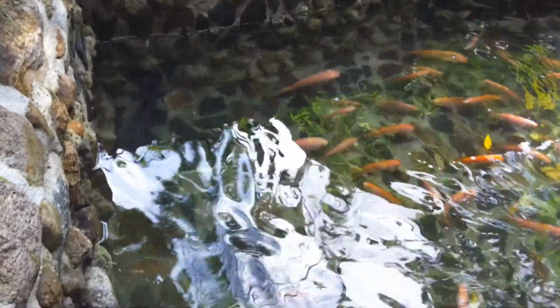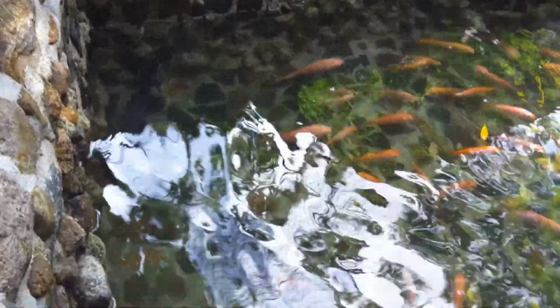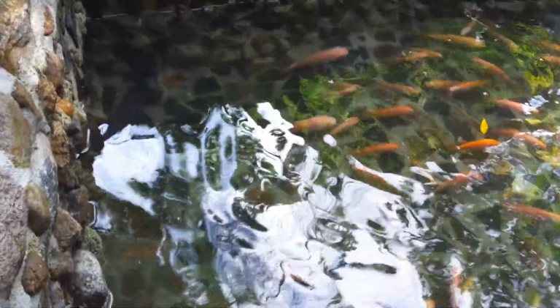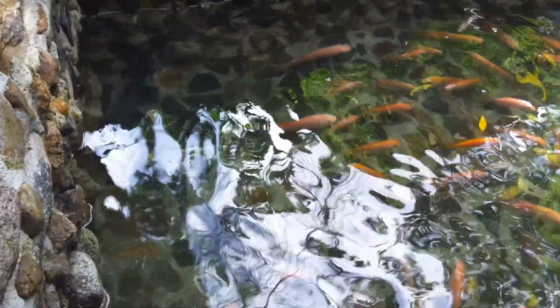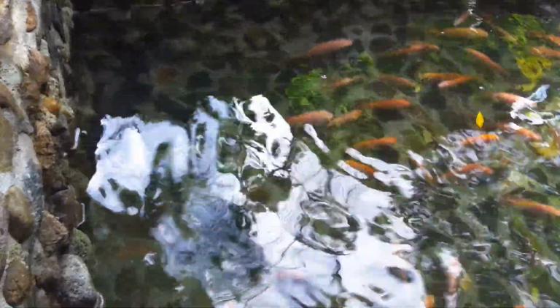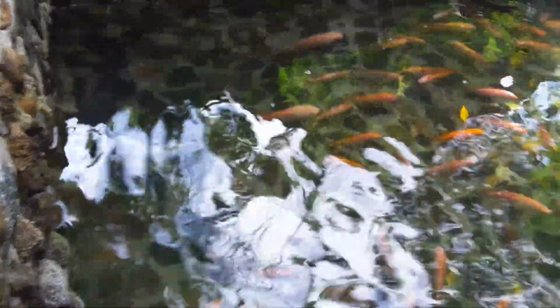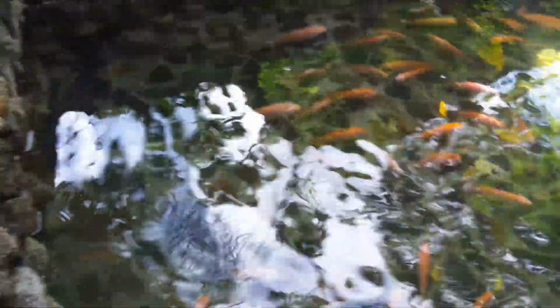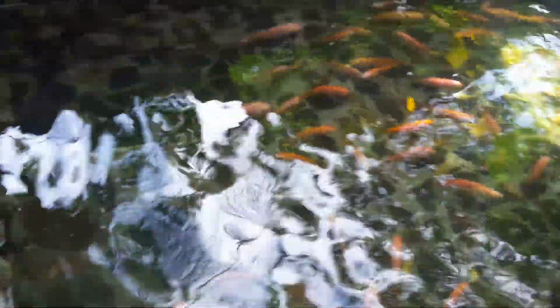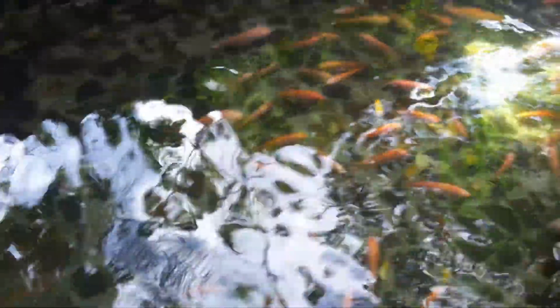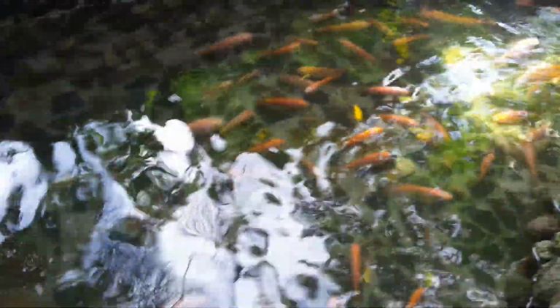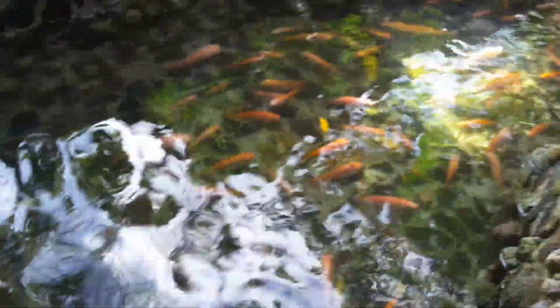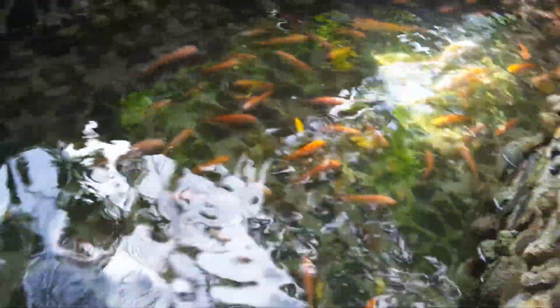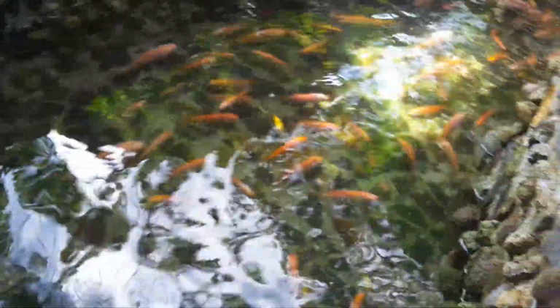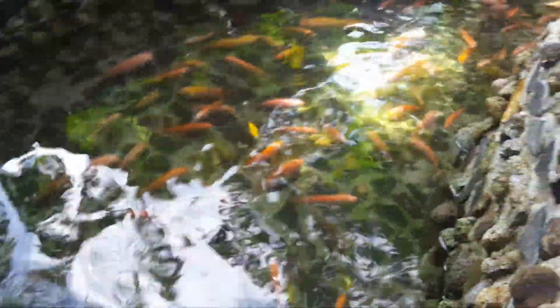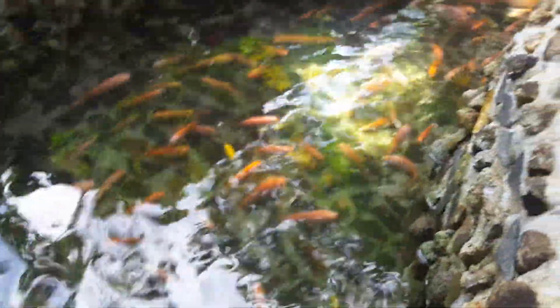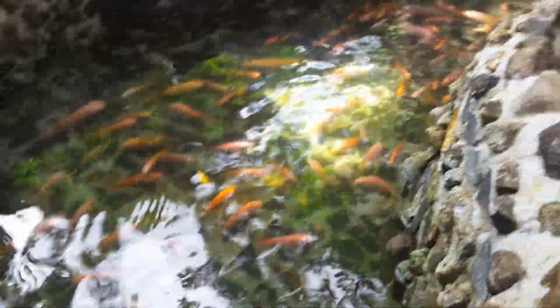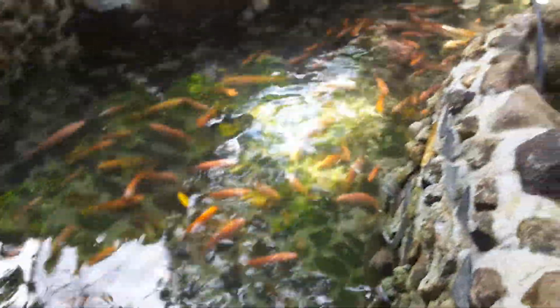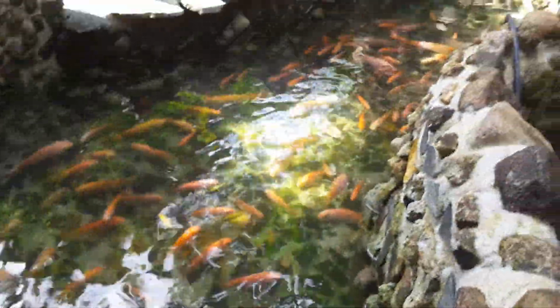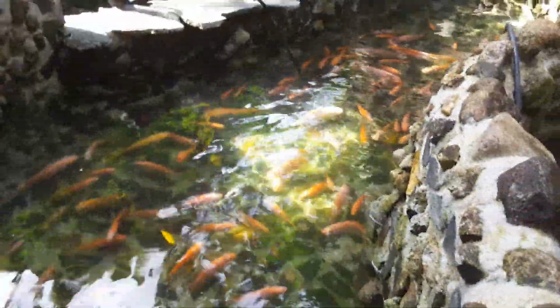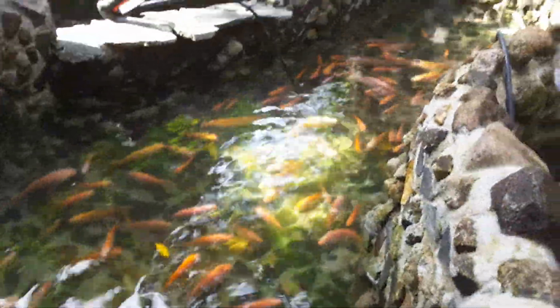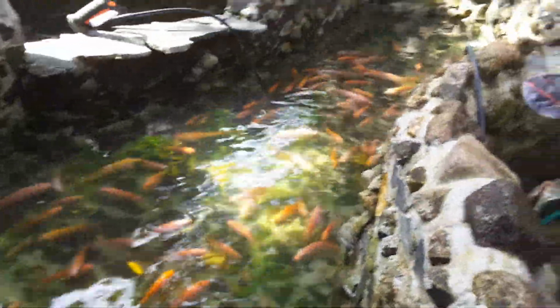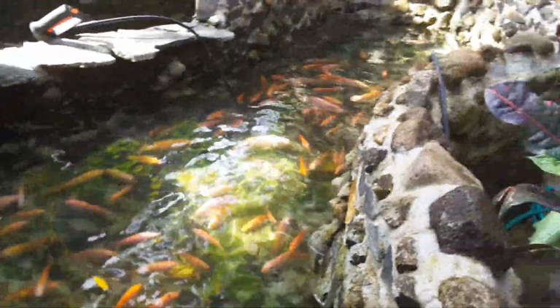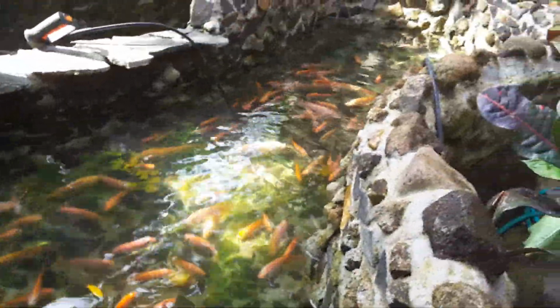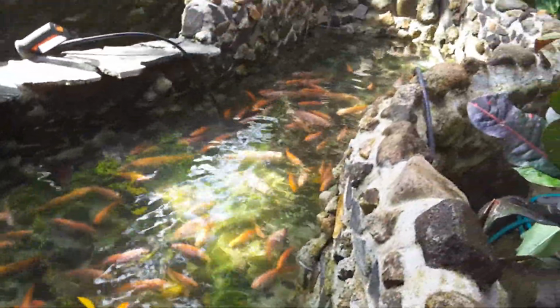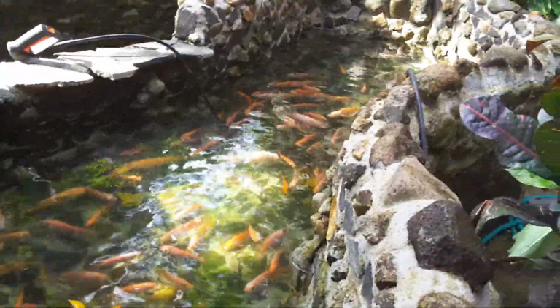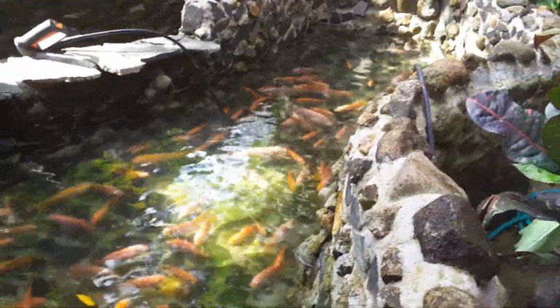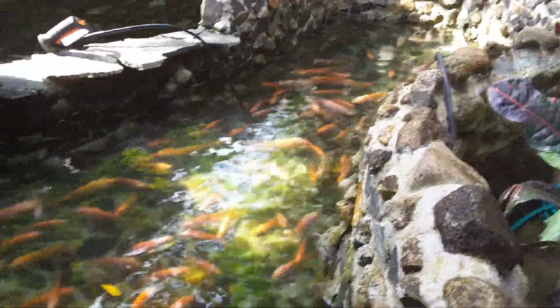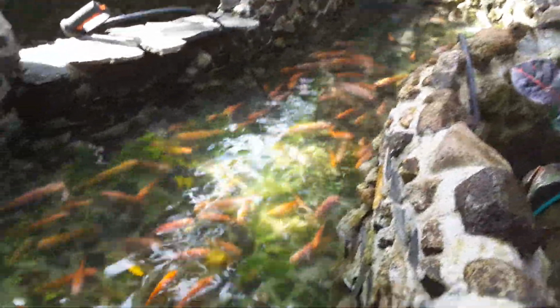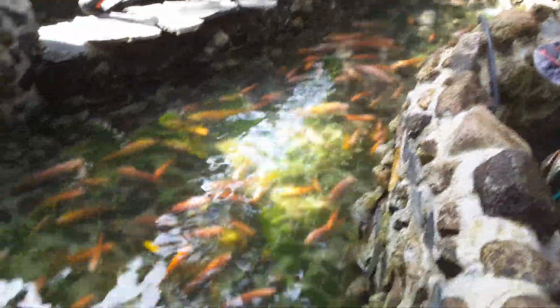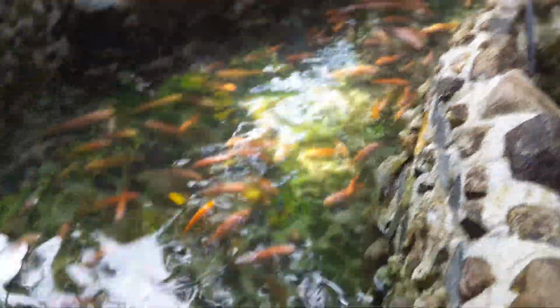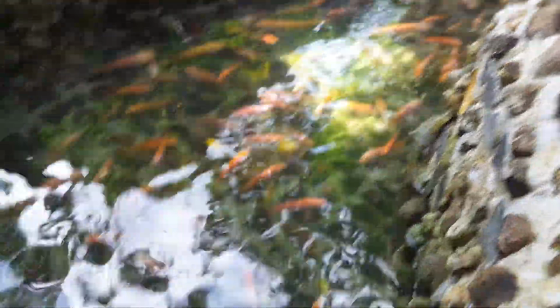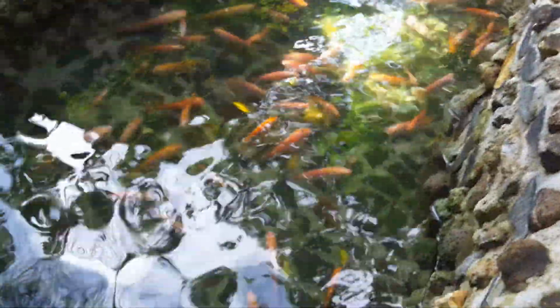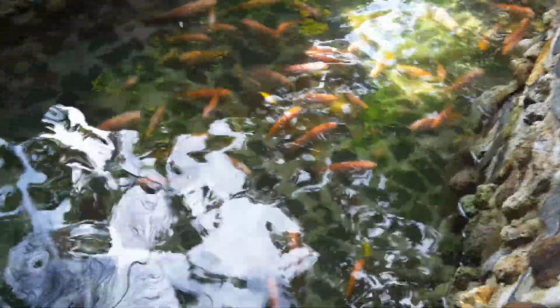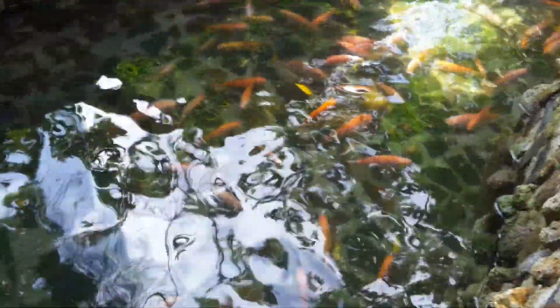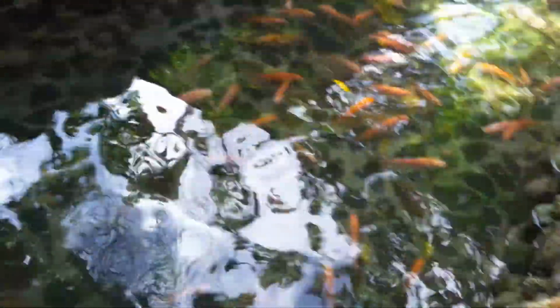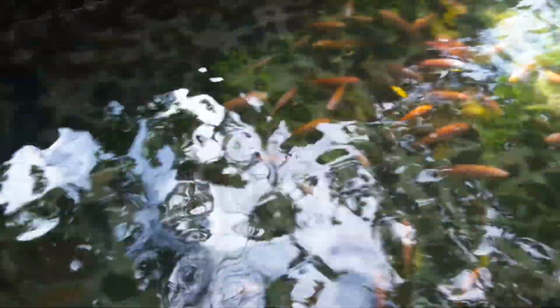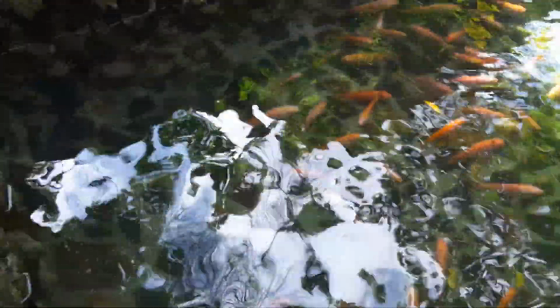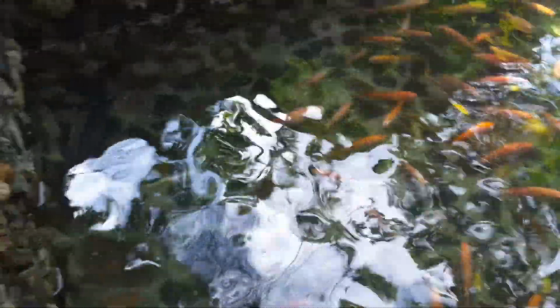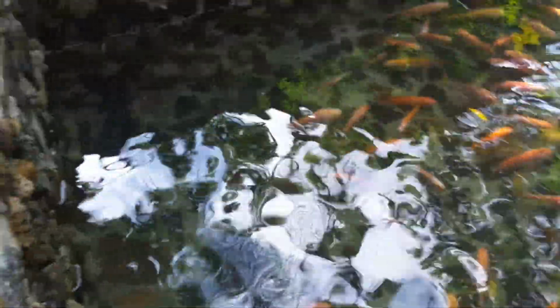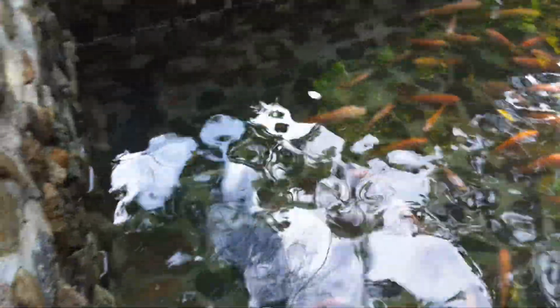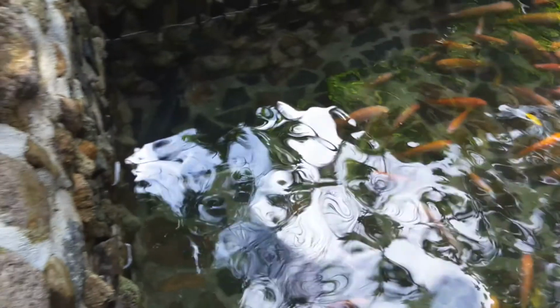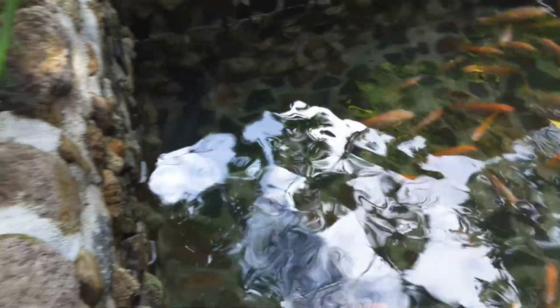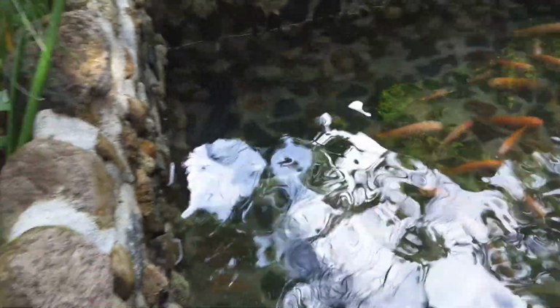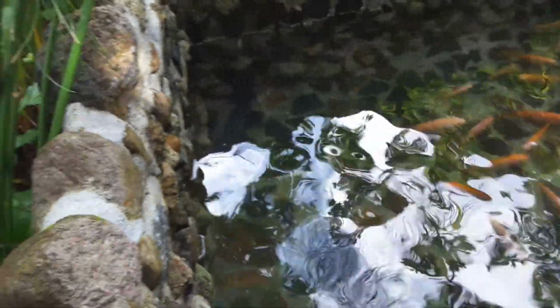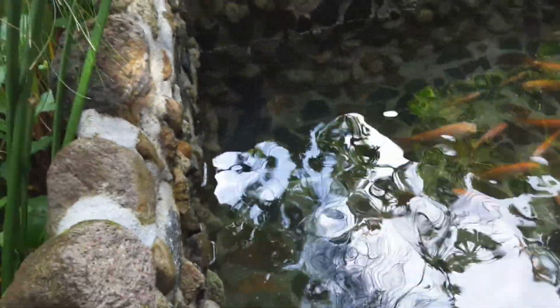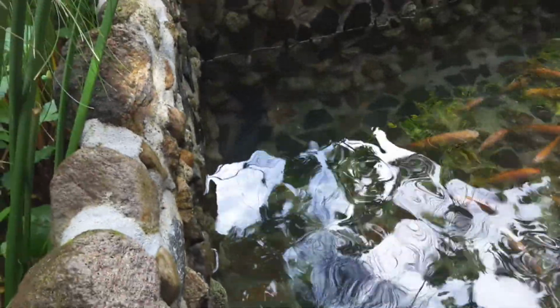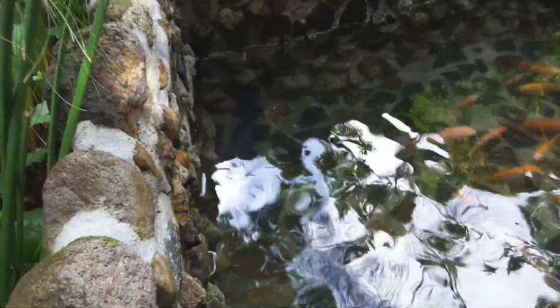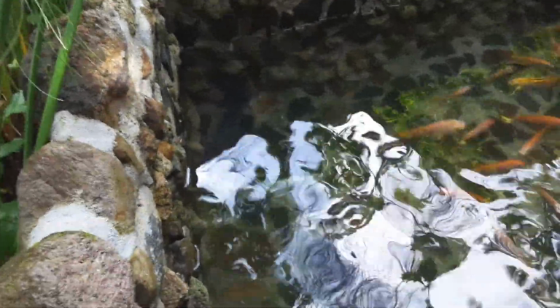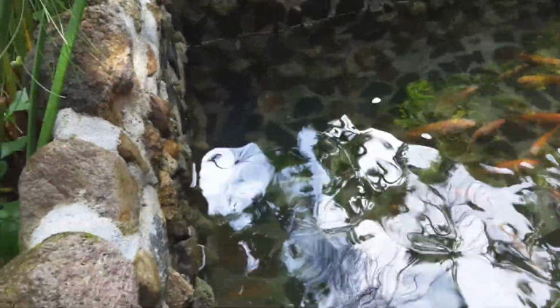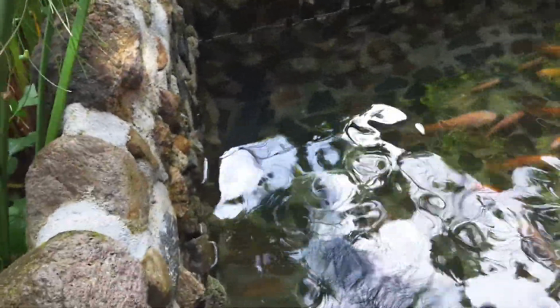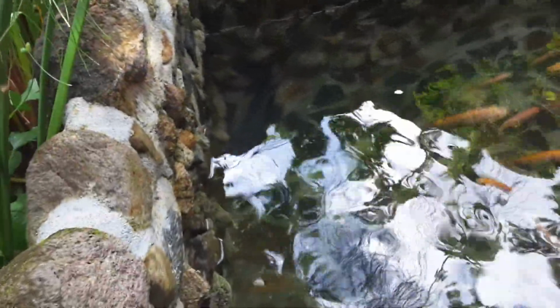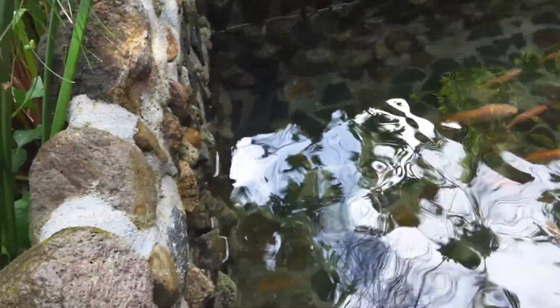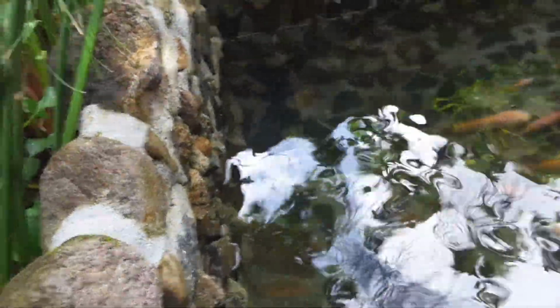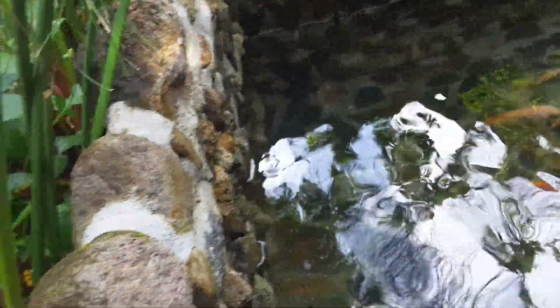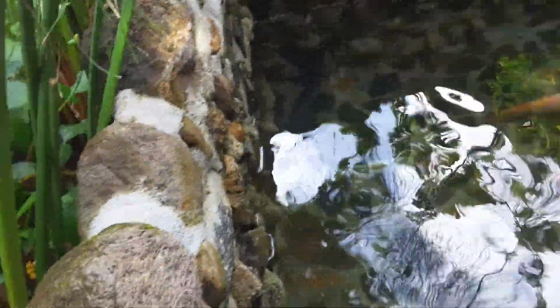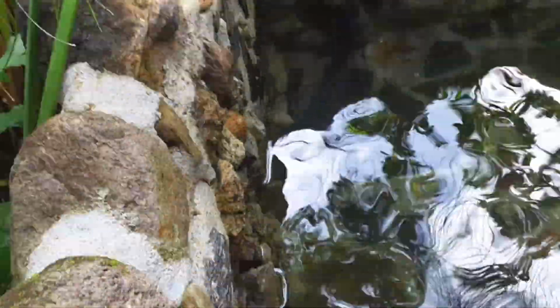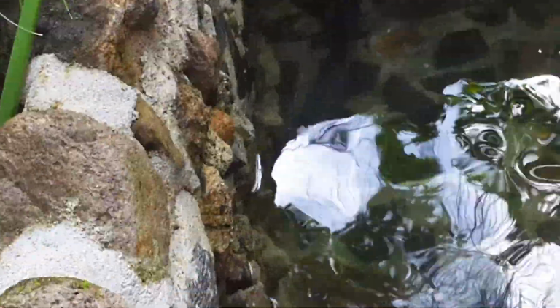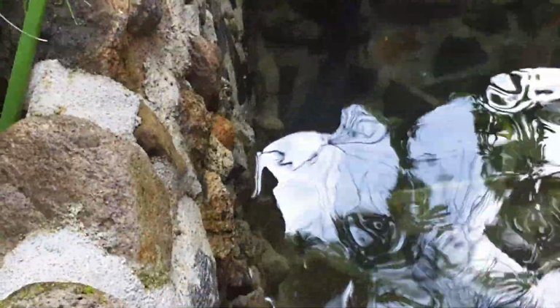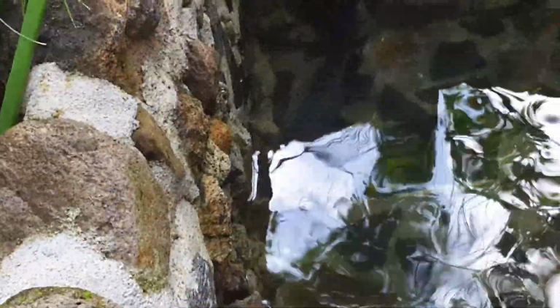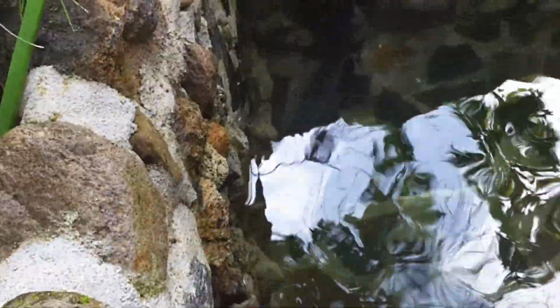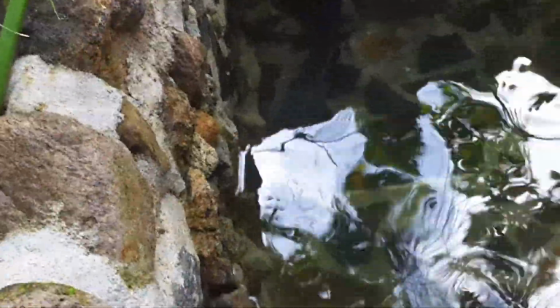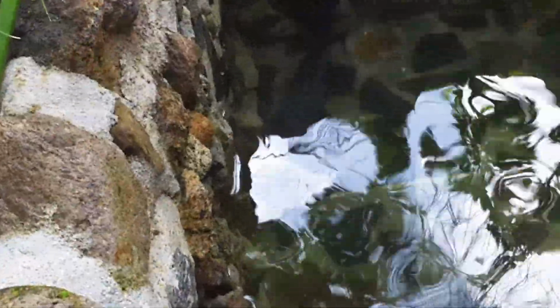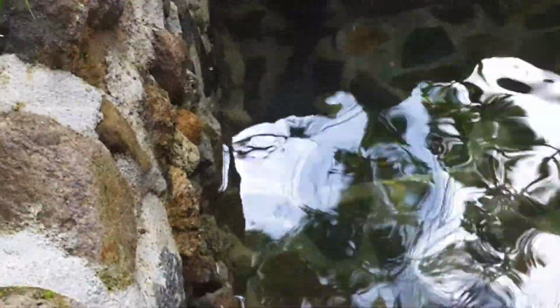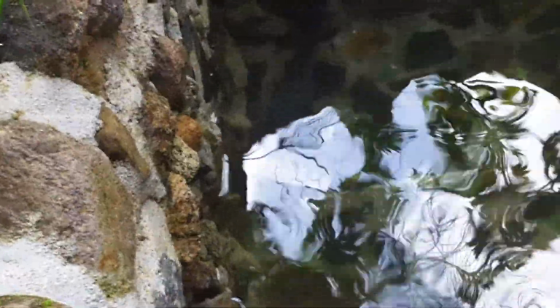Here are the fish, so cool. I don't know if you can see the giant one. There it is, big boy.